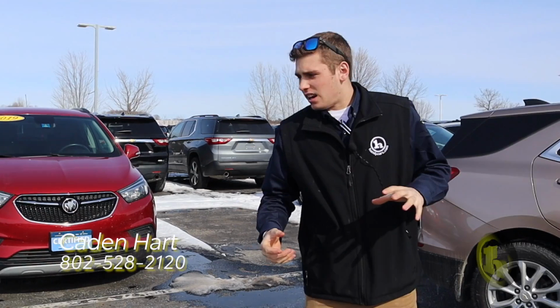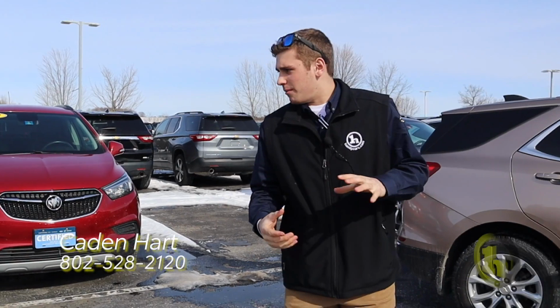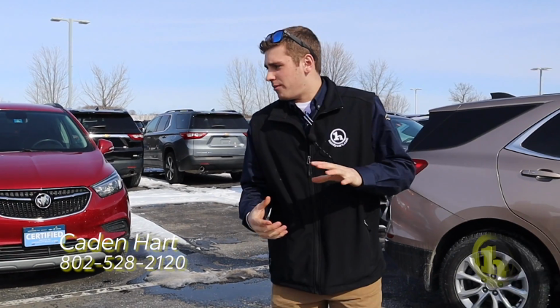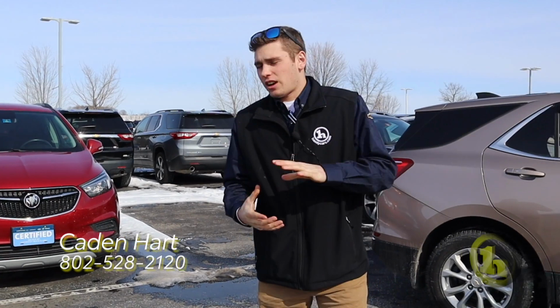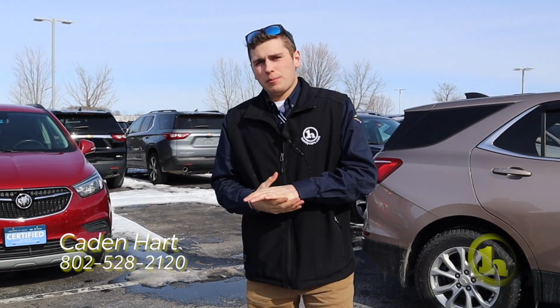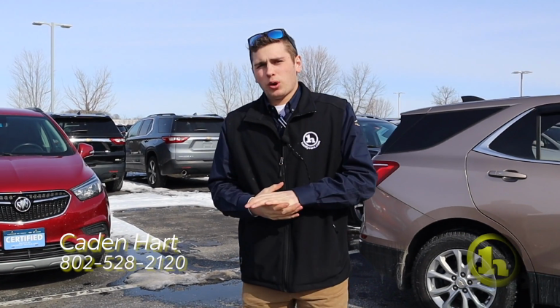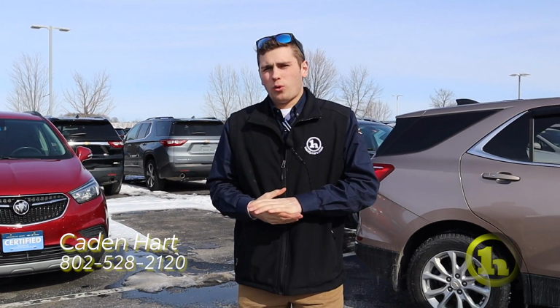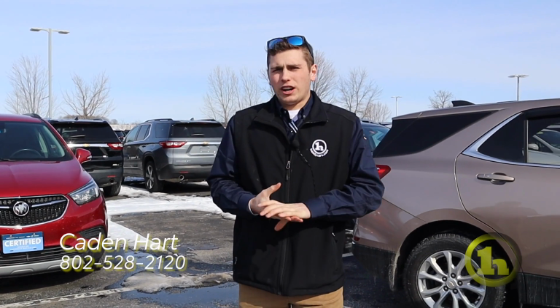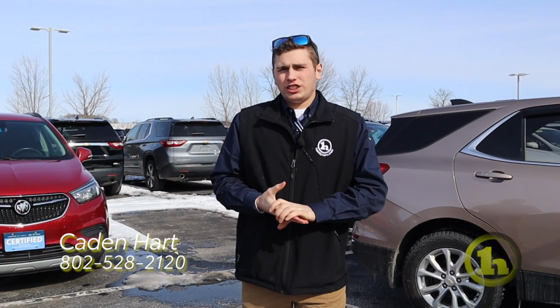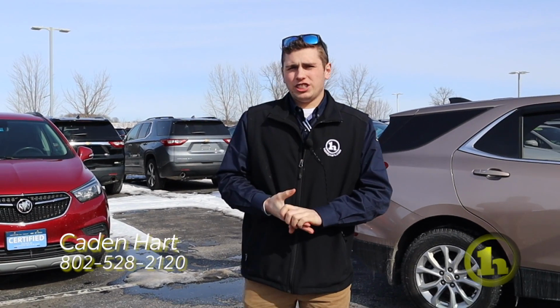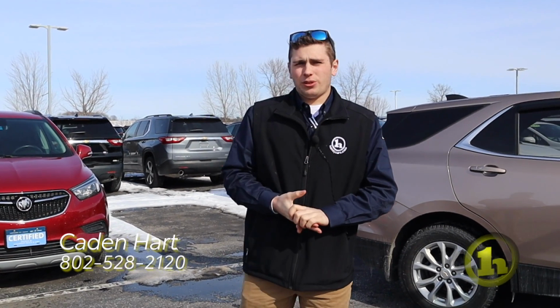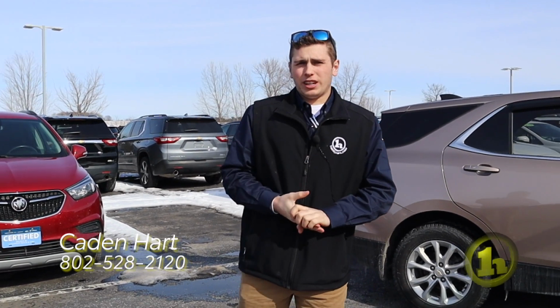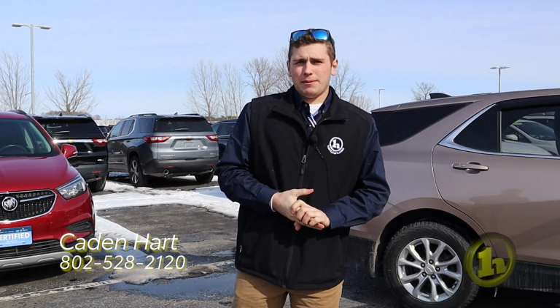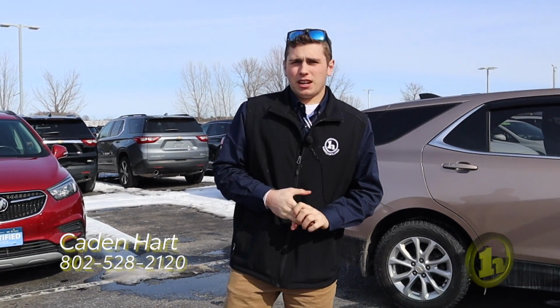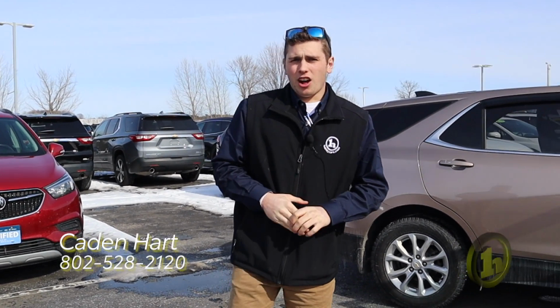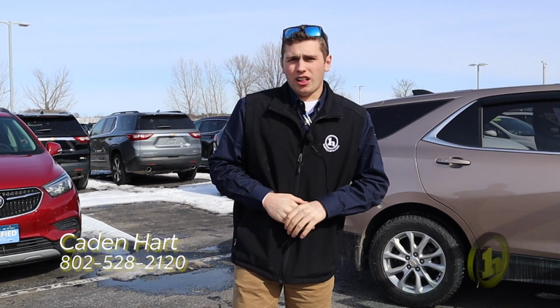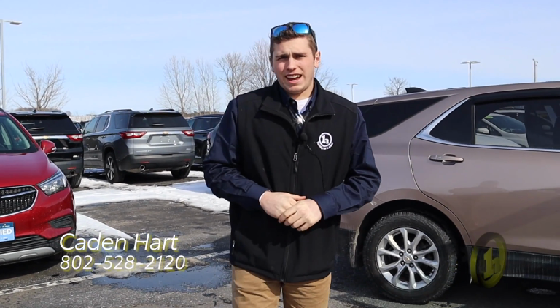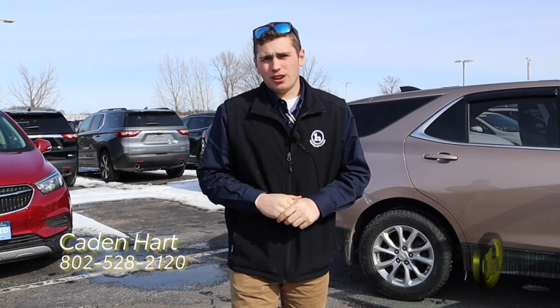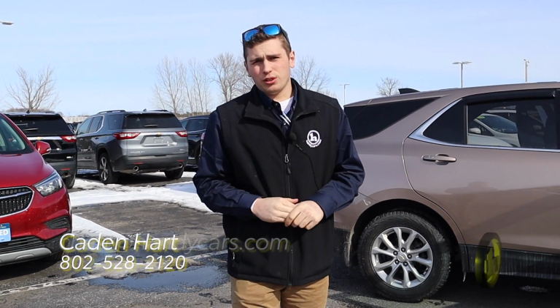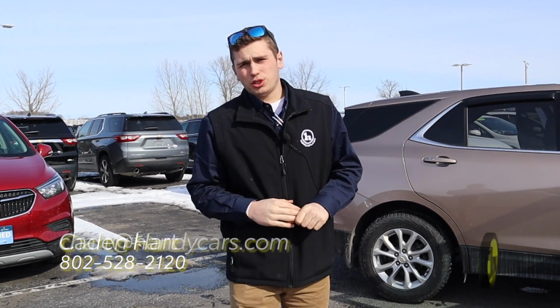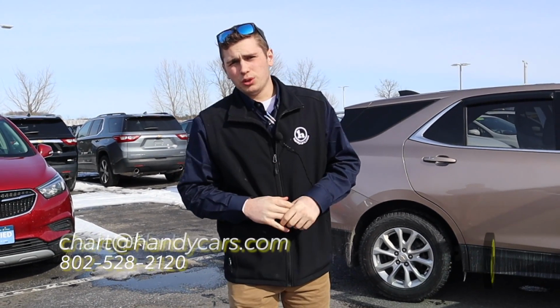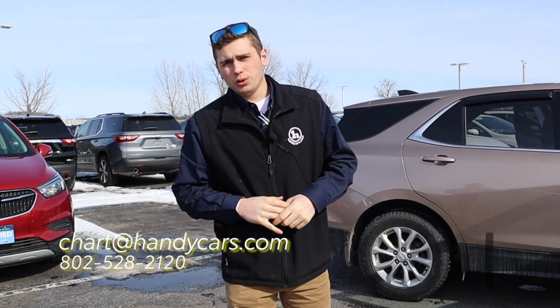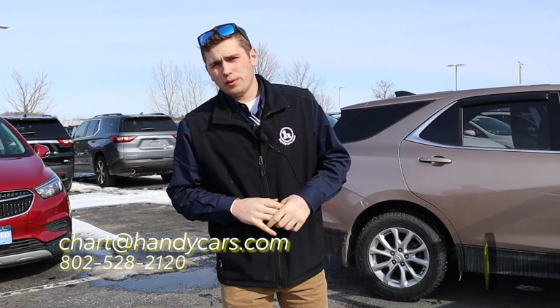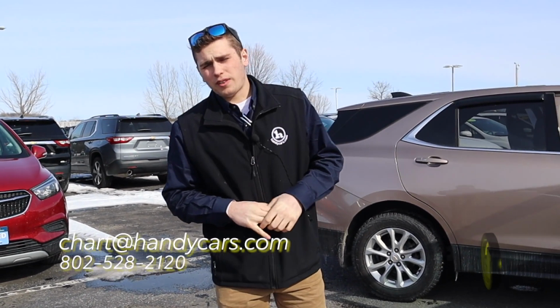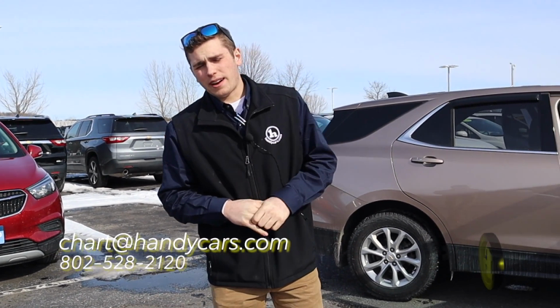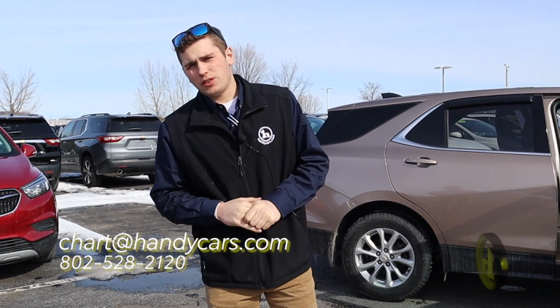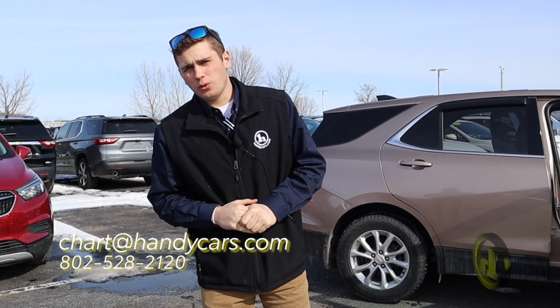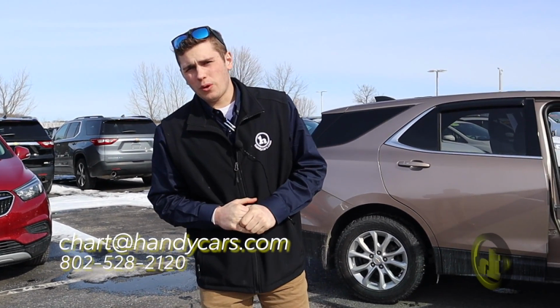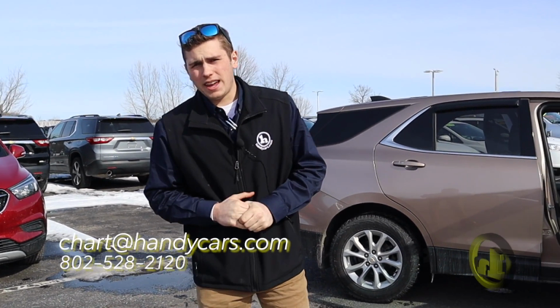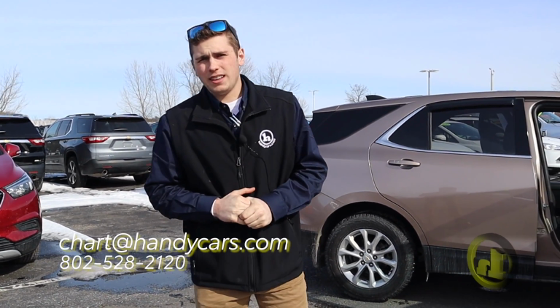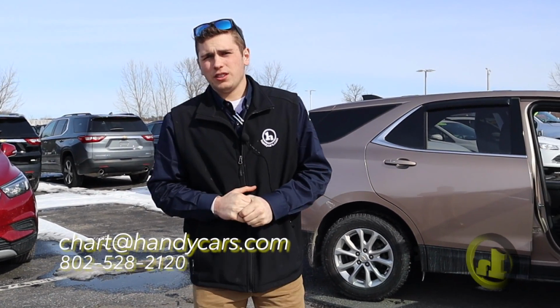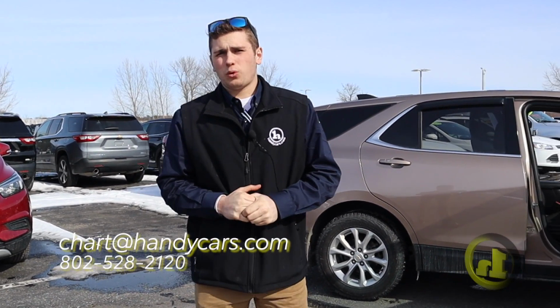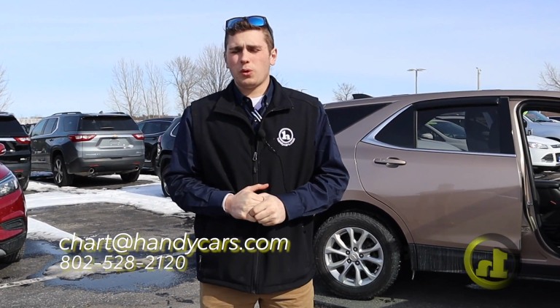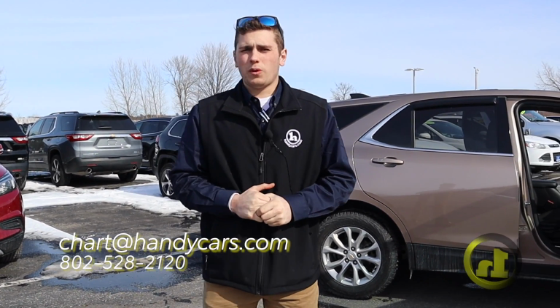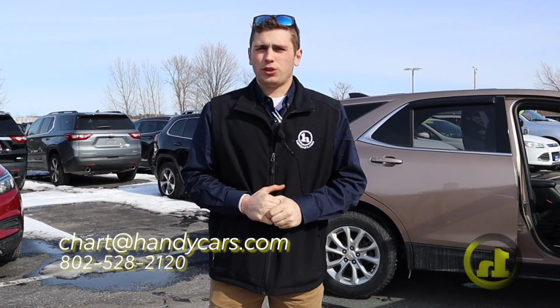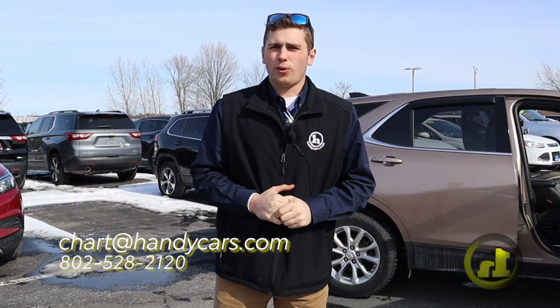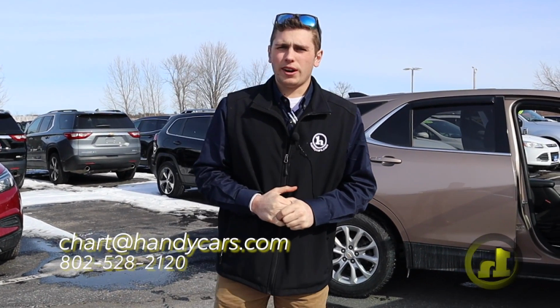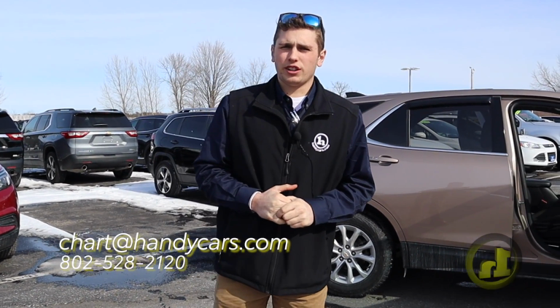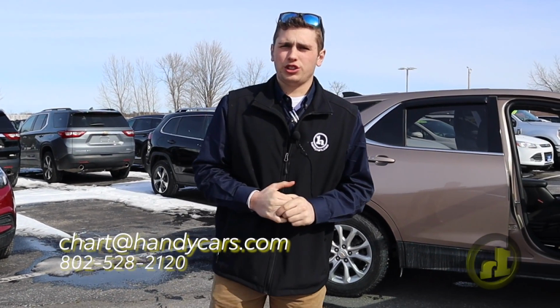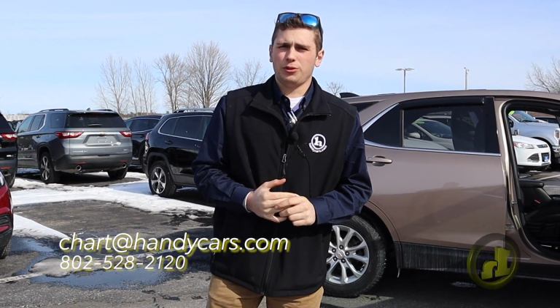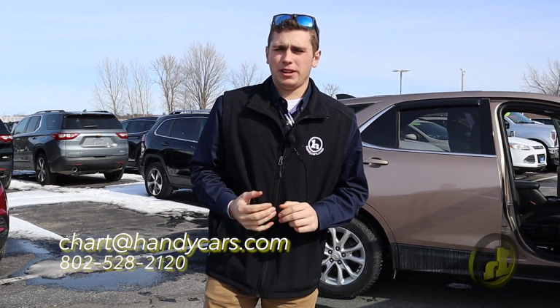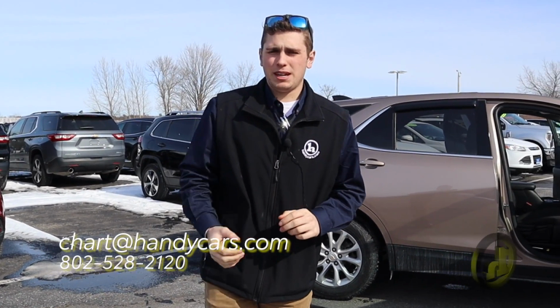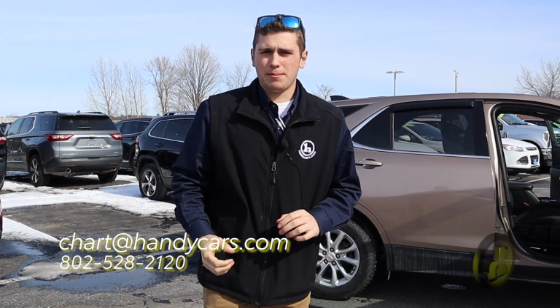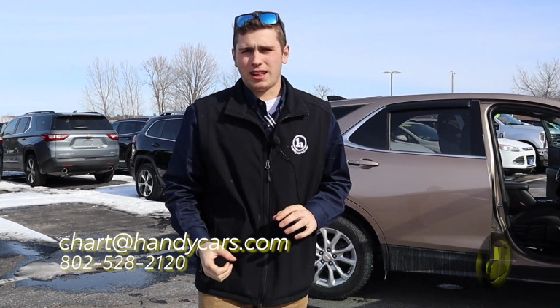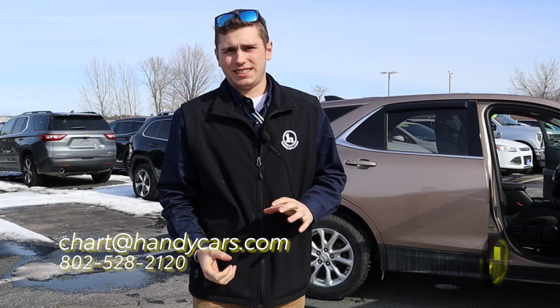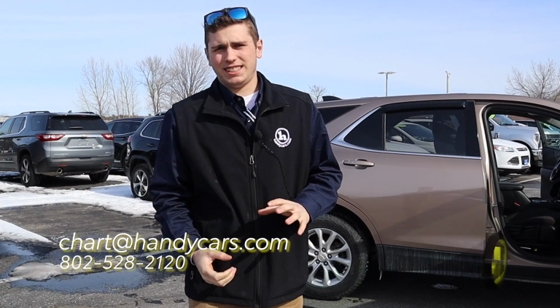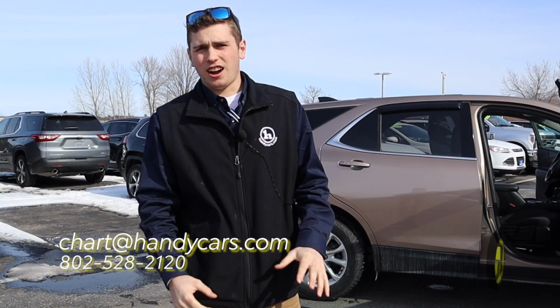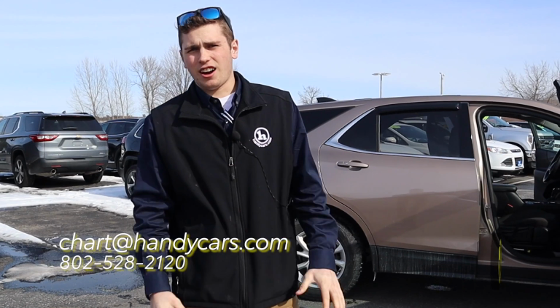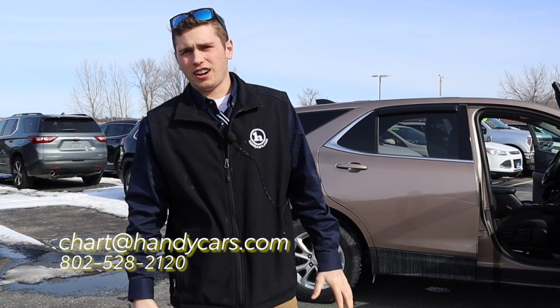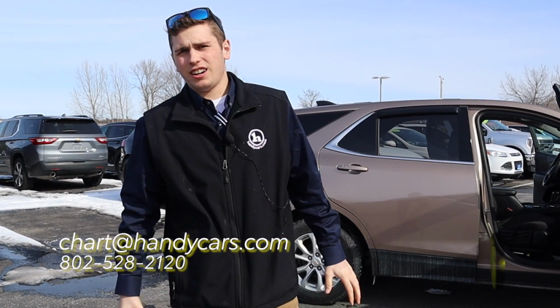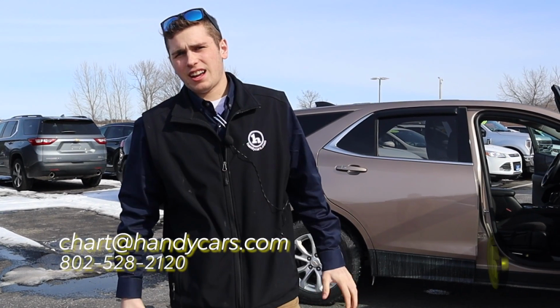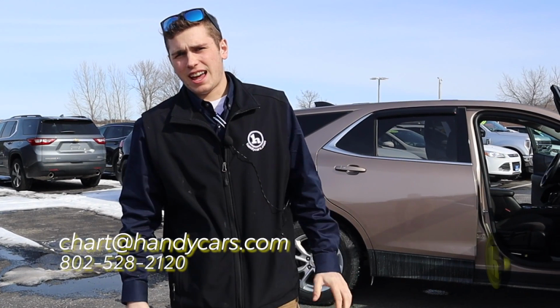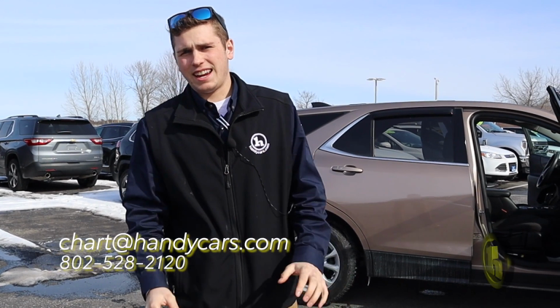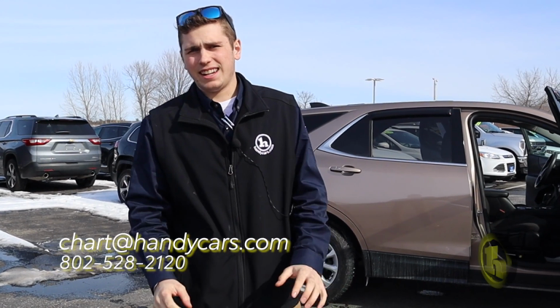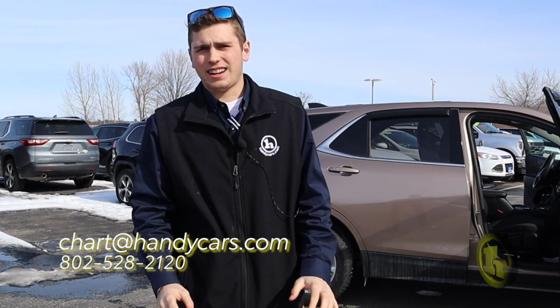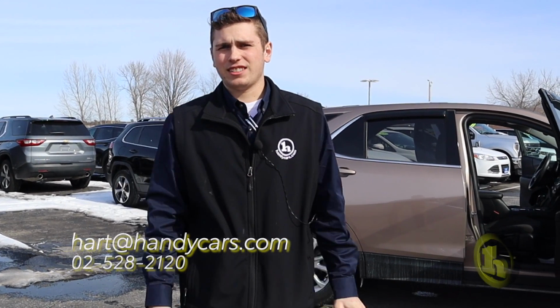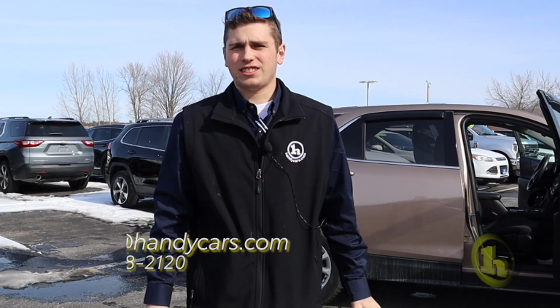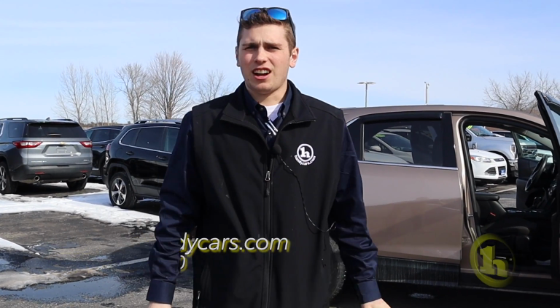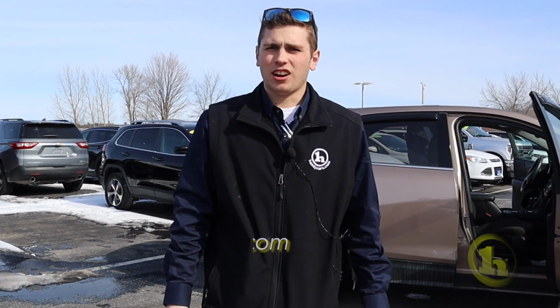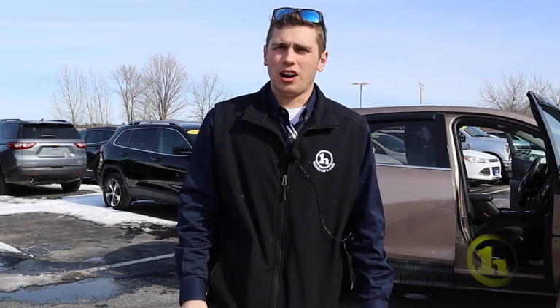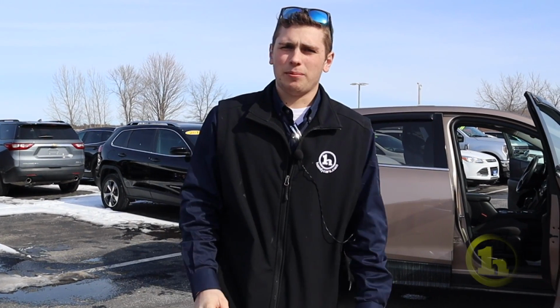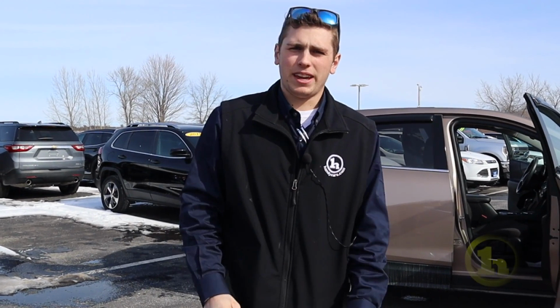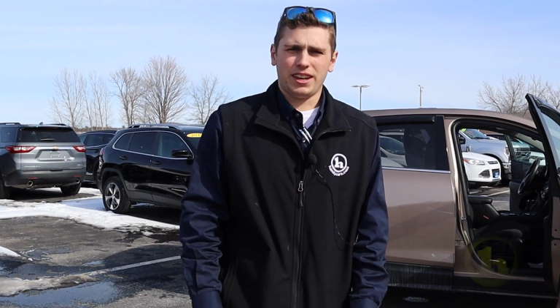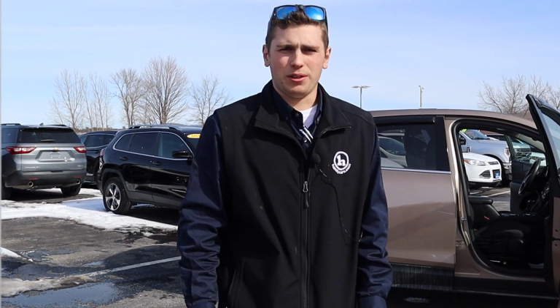If you've got any more questions, you want to give me a call at 802-528-2120 or shoot me an email at chart@handycars.com. Thank you.